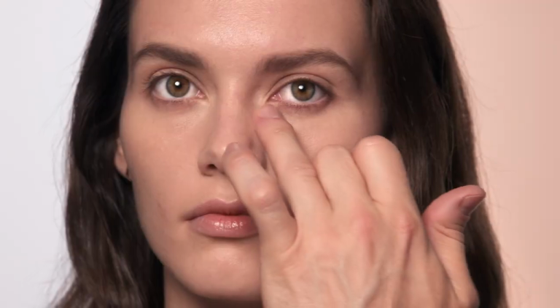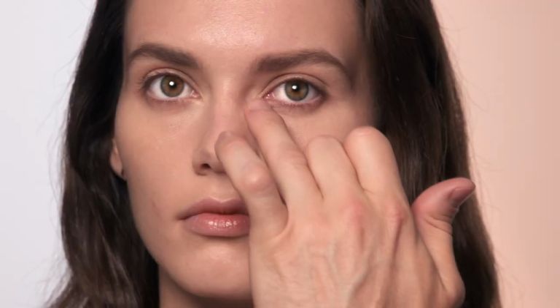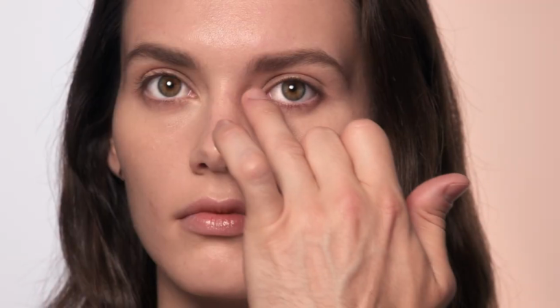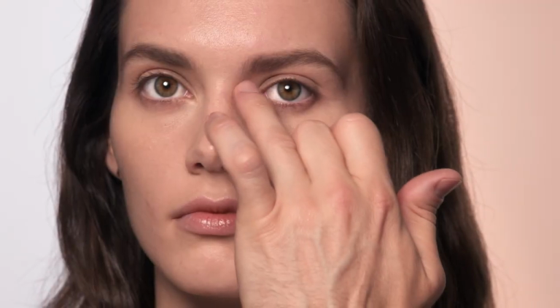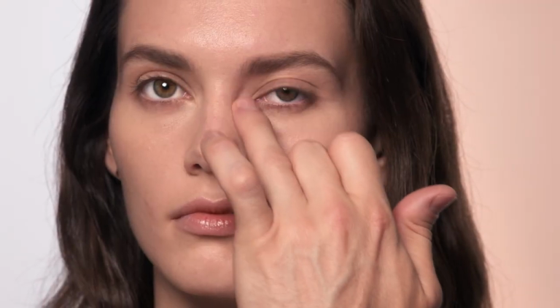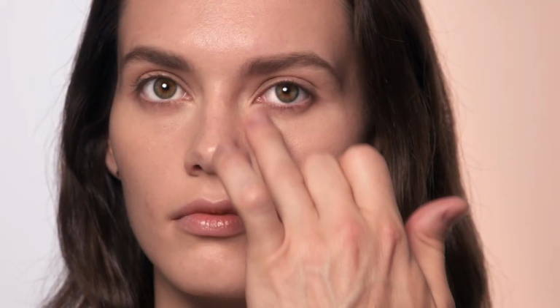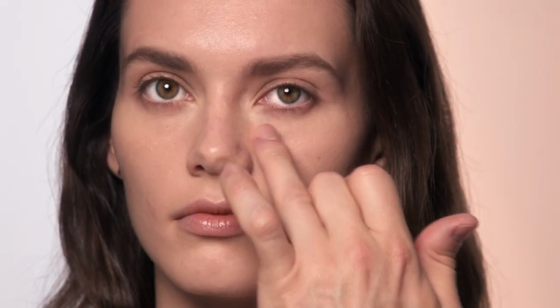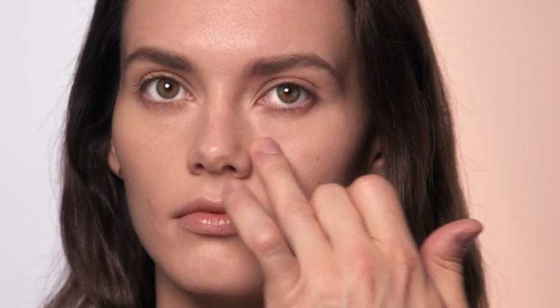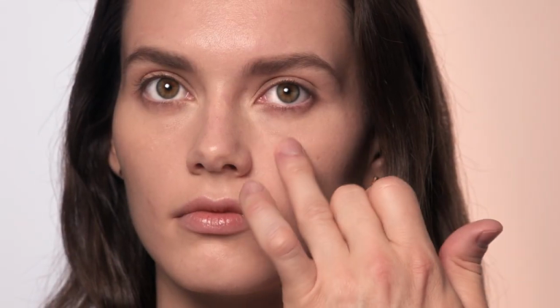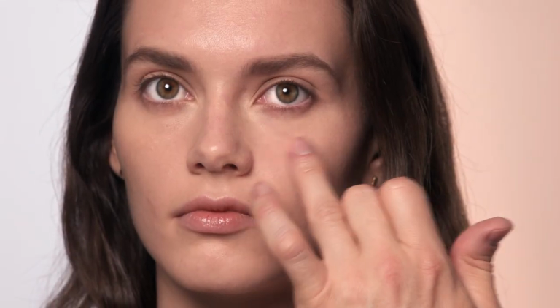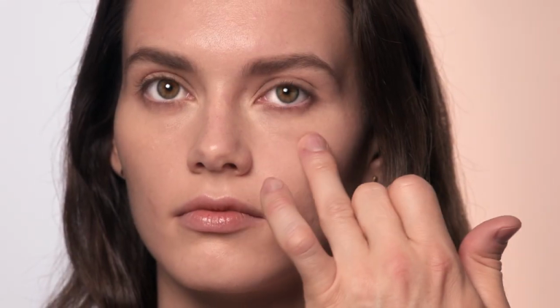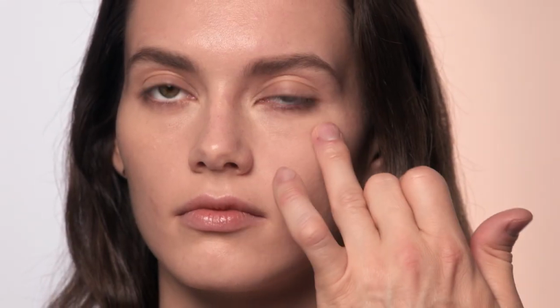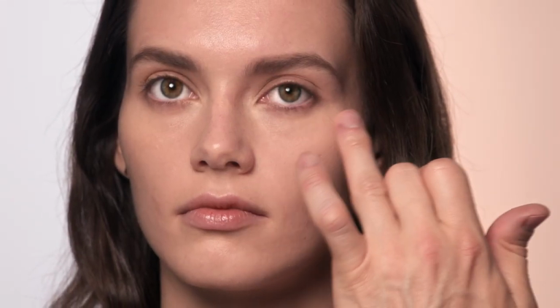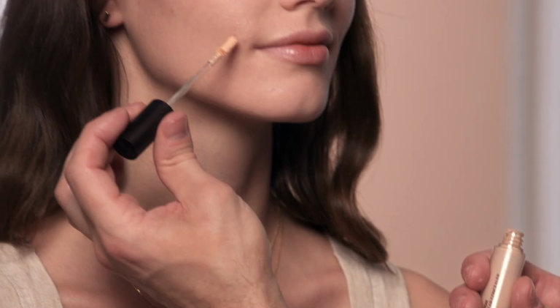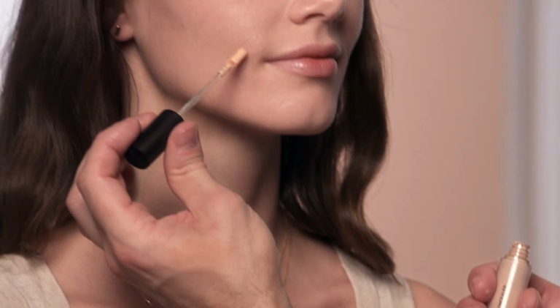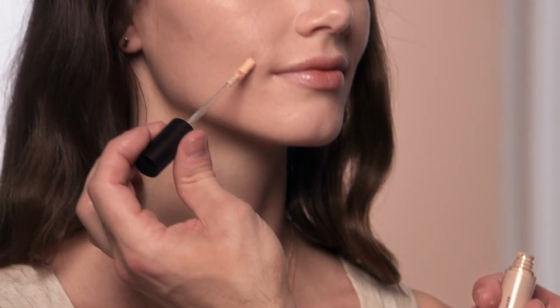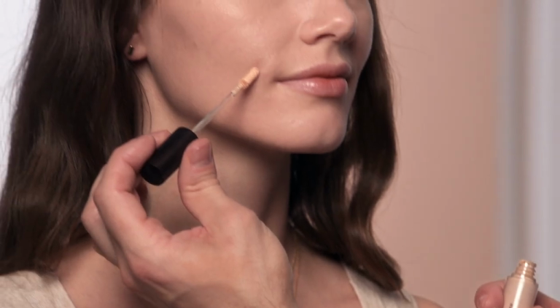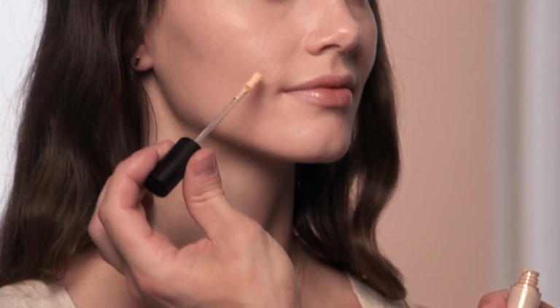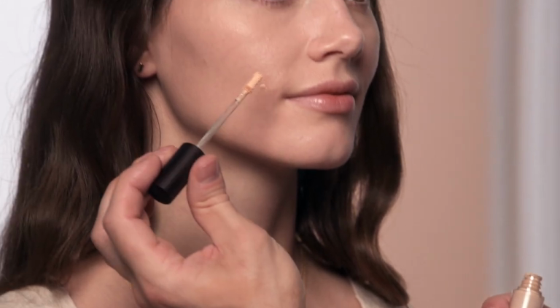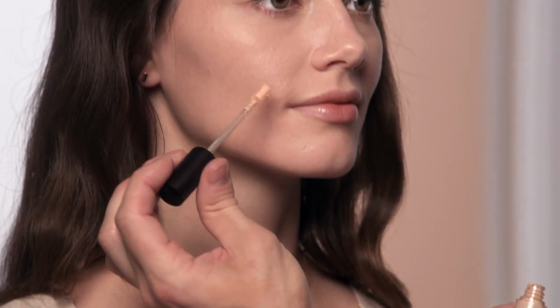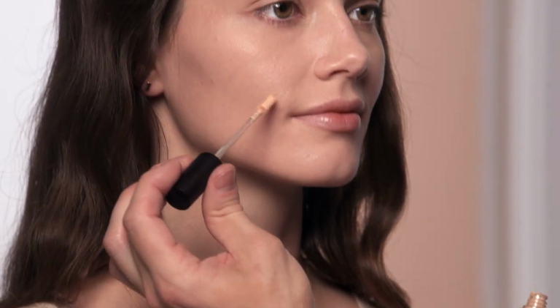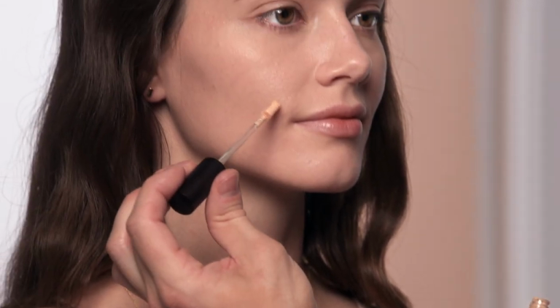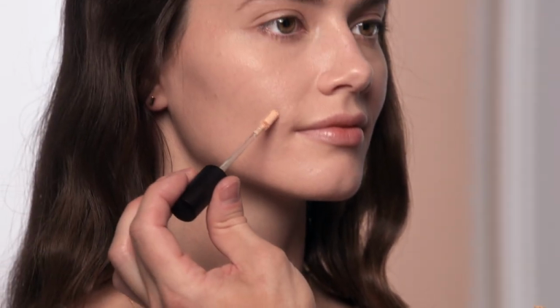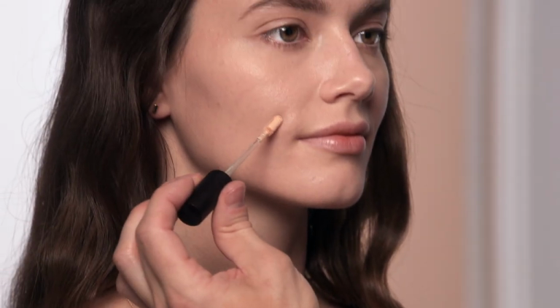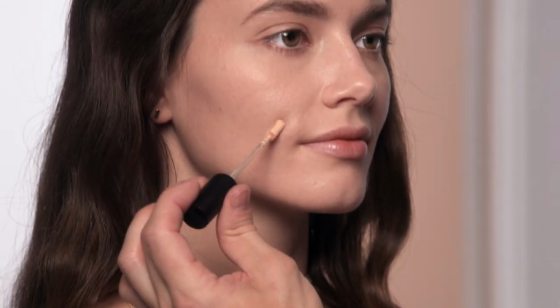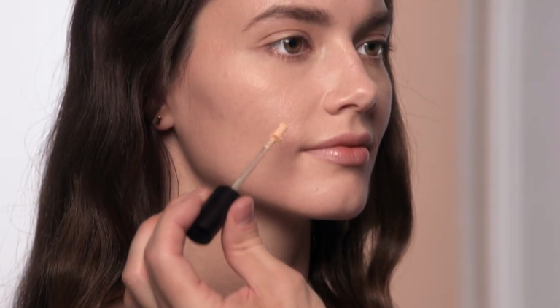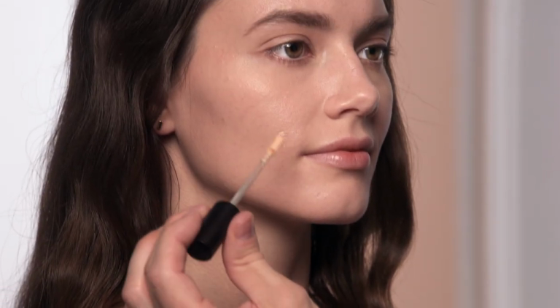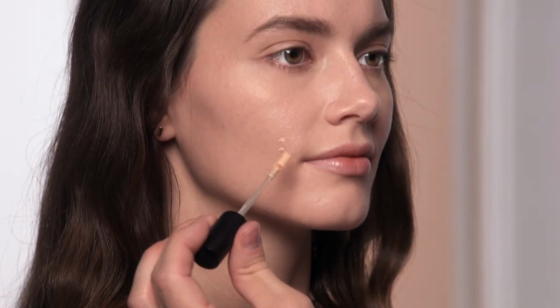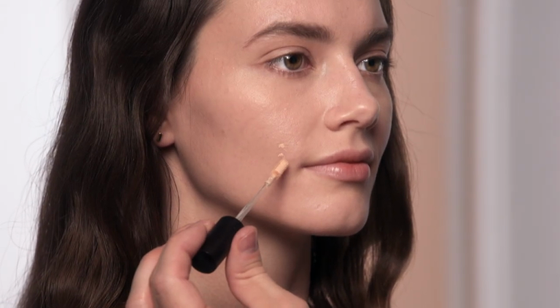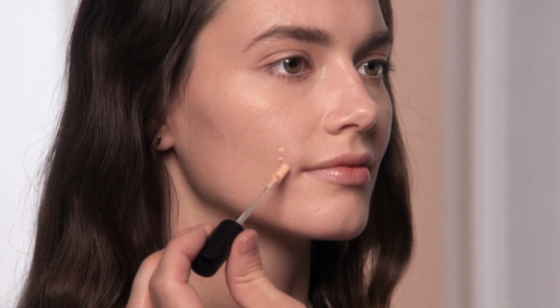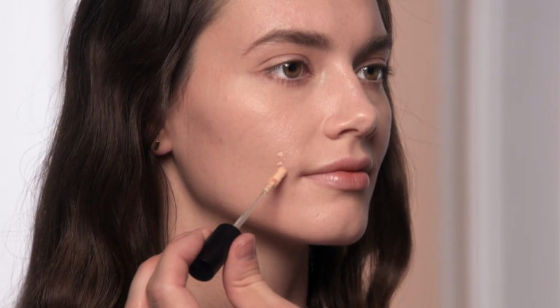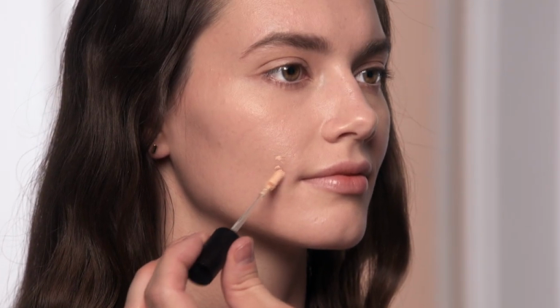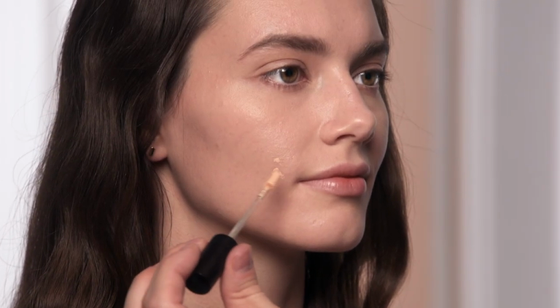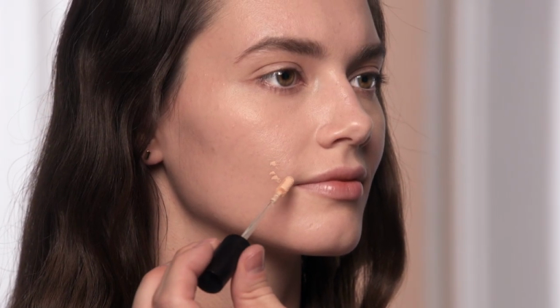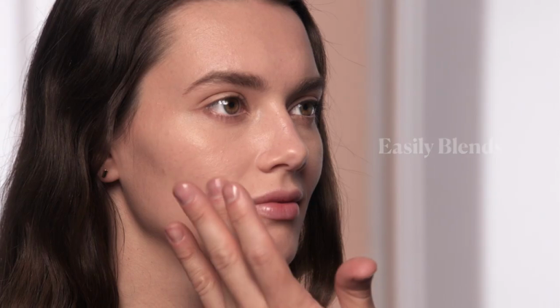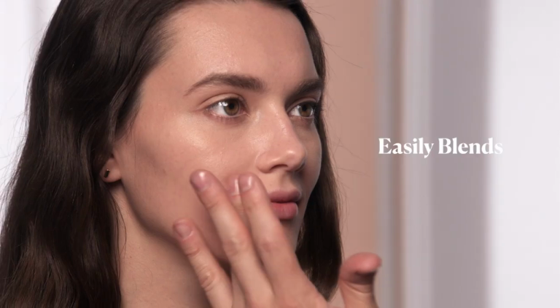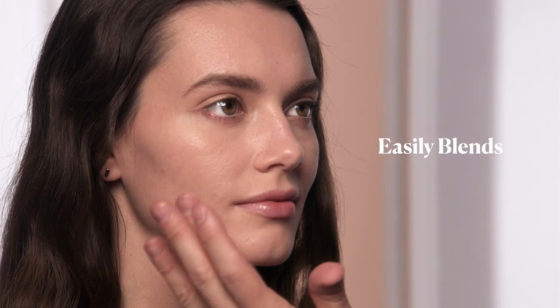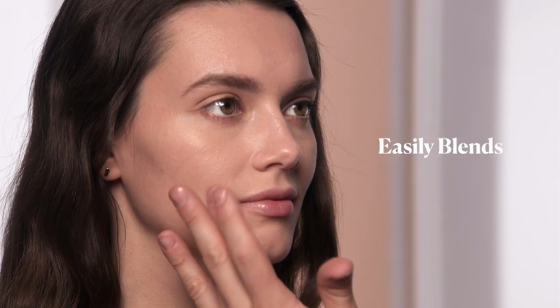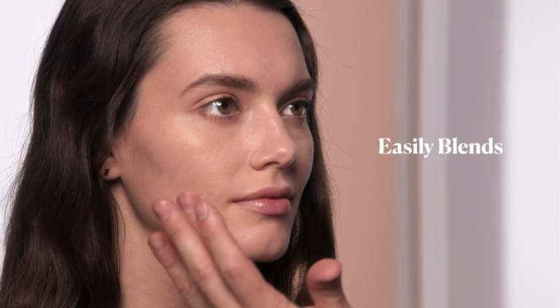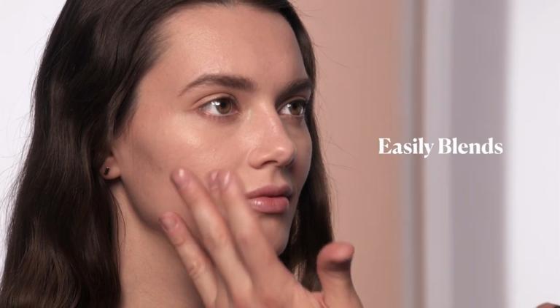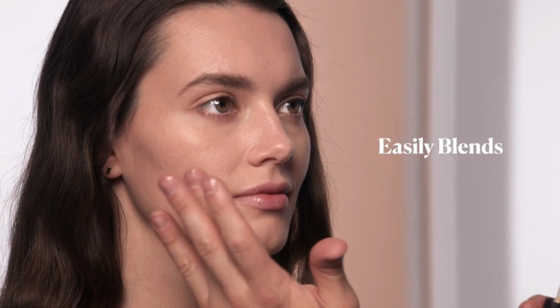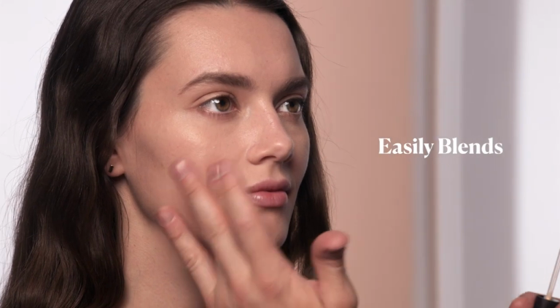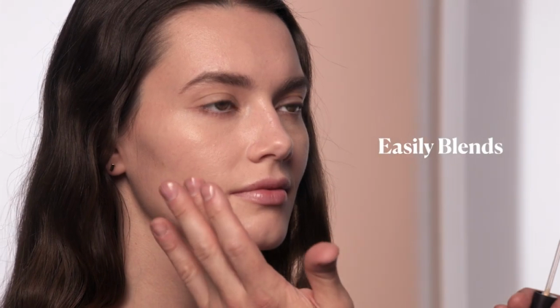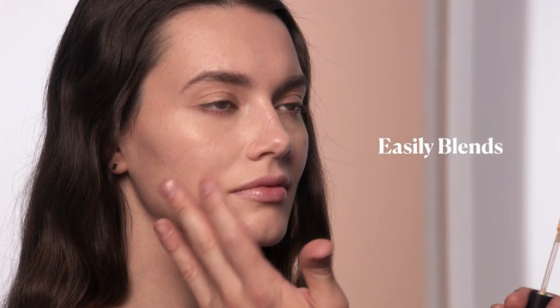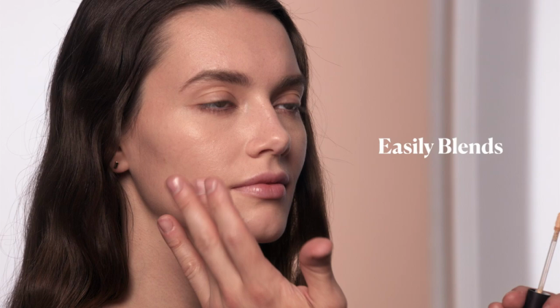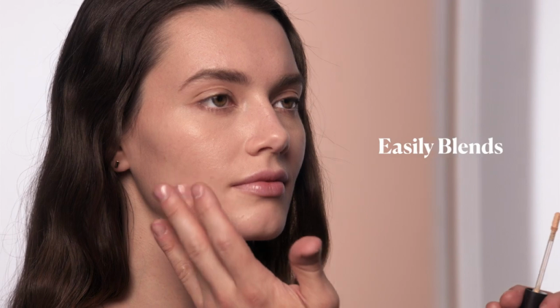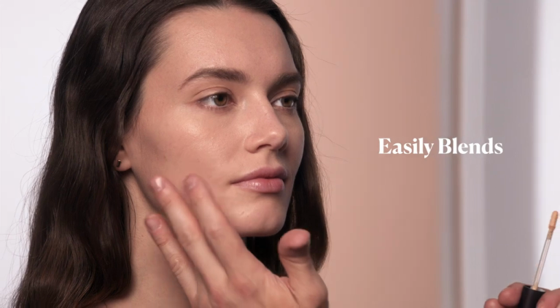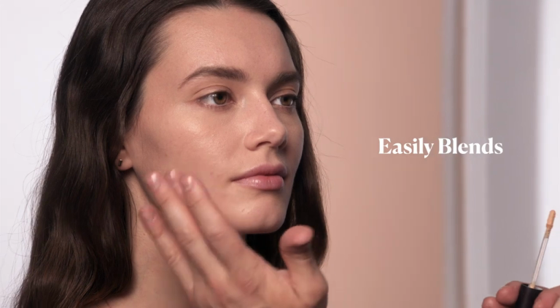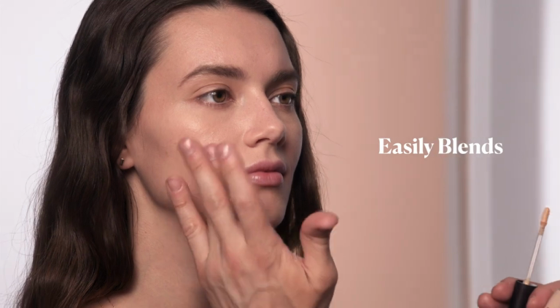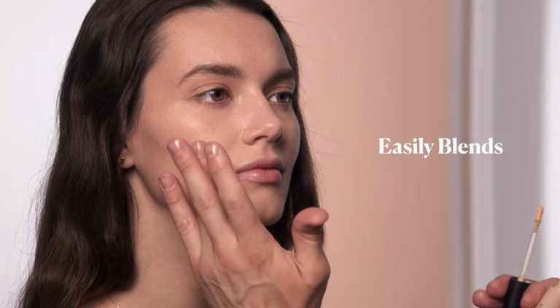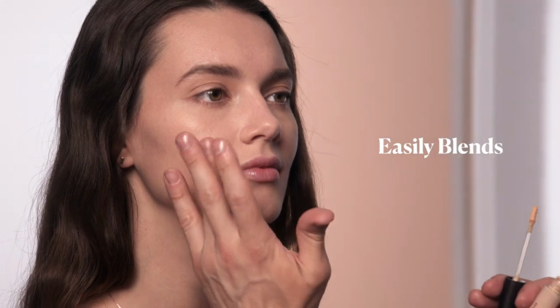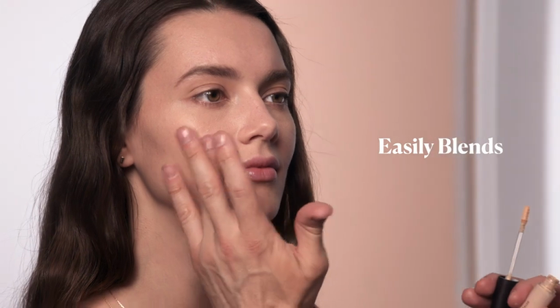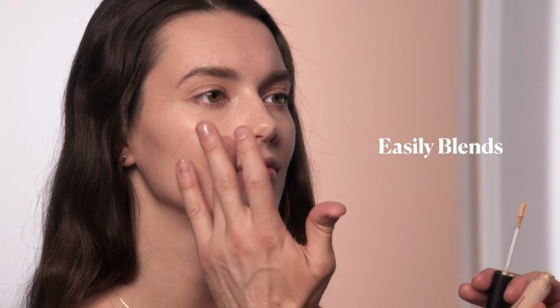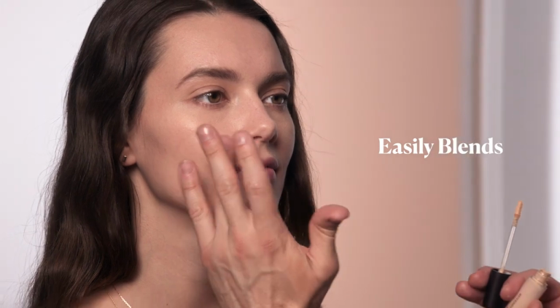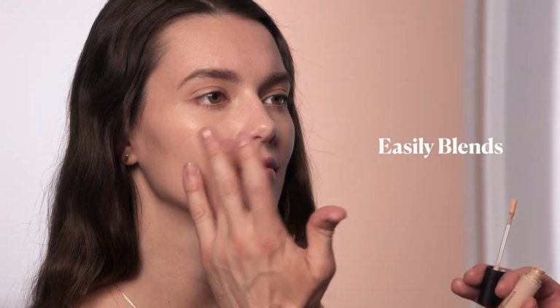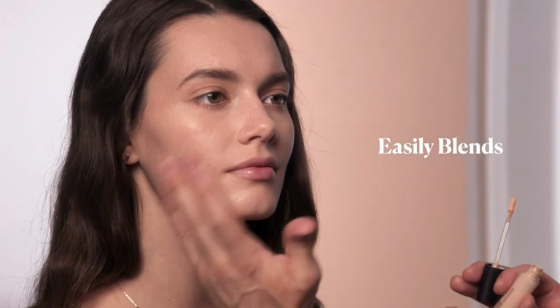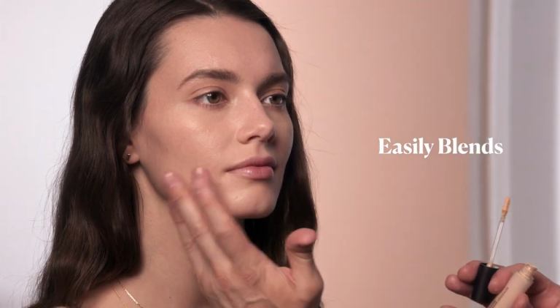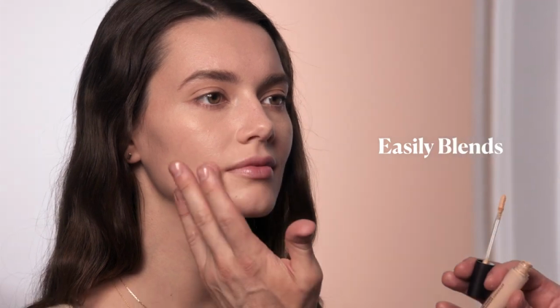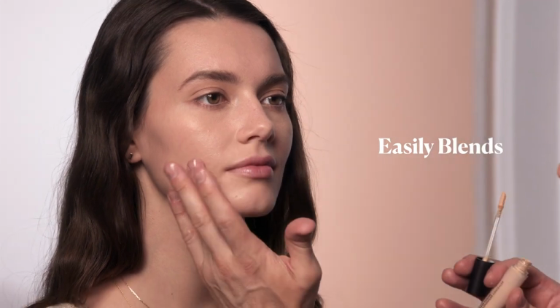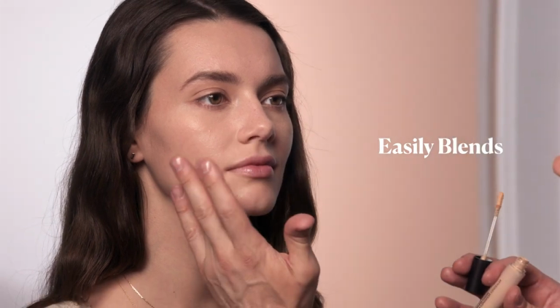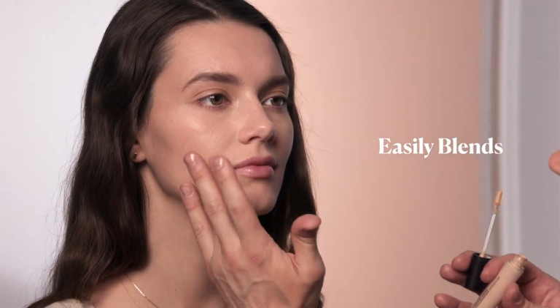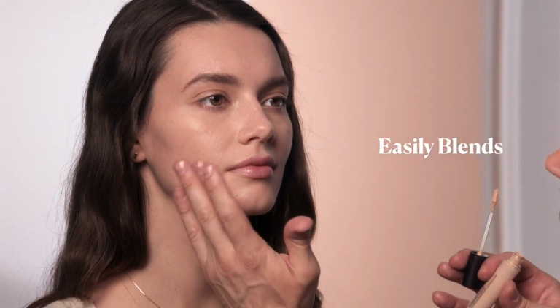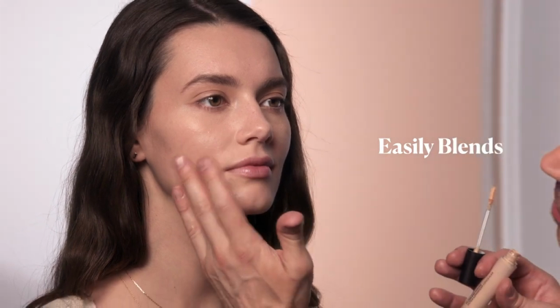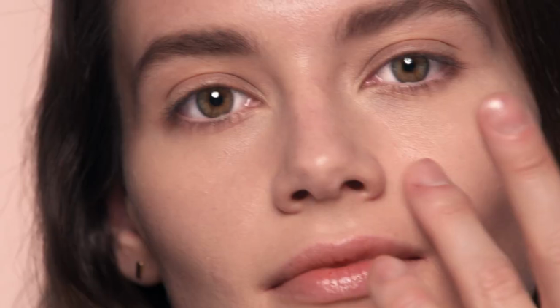The whole philosophy of Flawless Face is using very sheer layers, build it where necessary, and it looks just like skin.